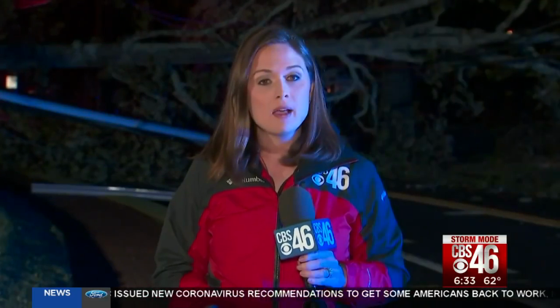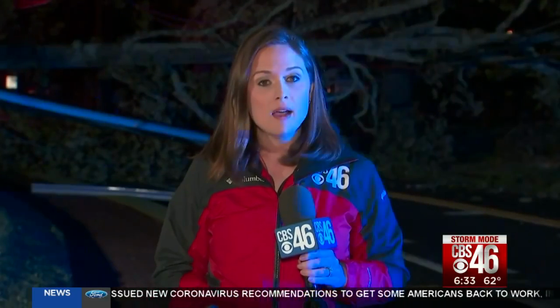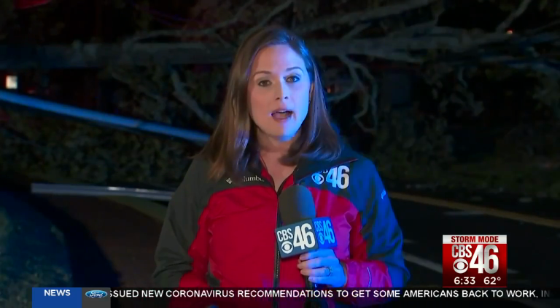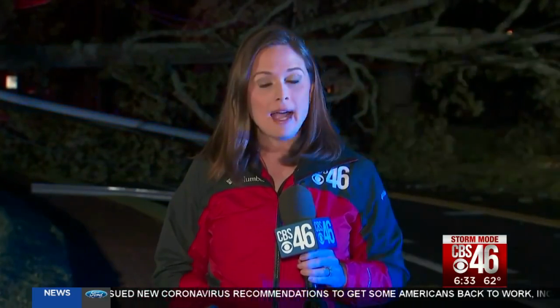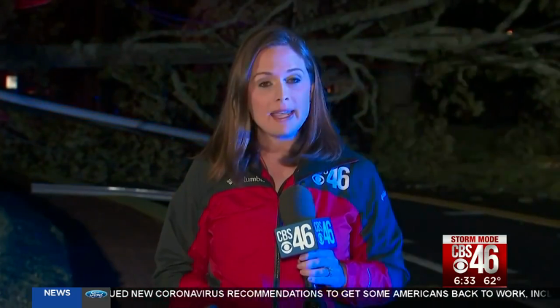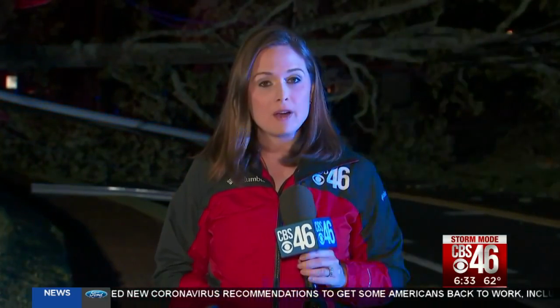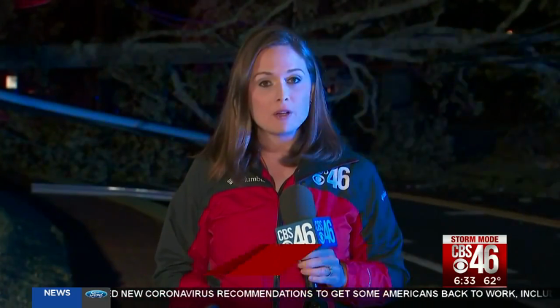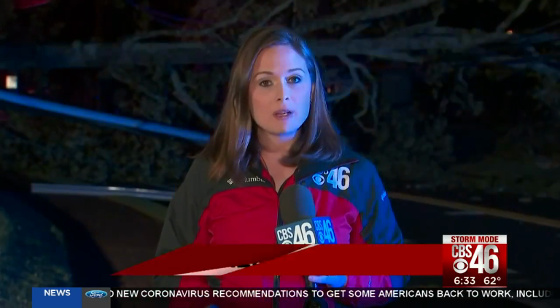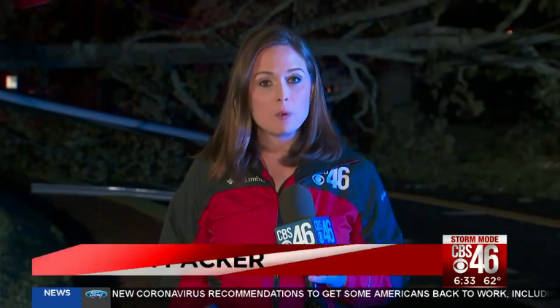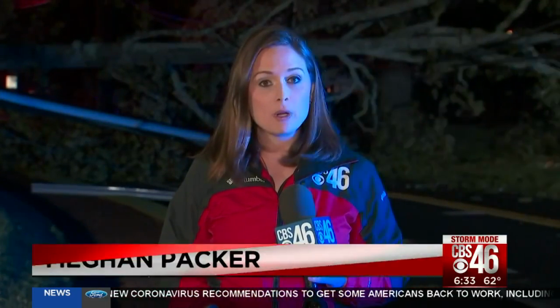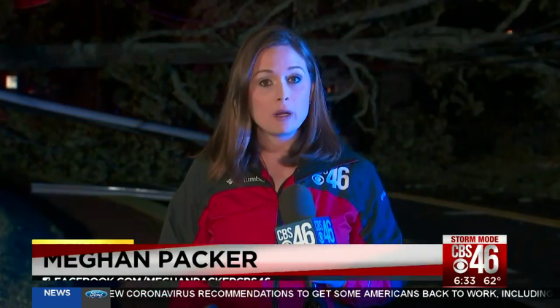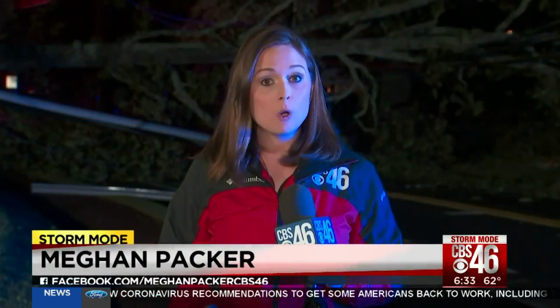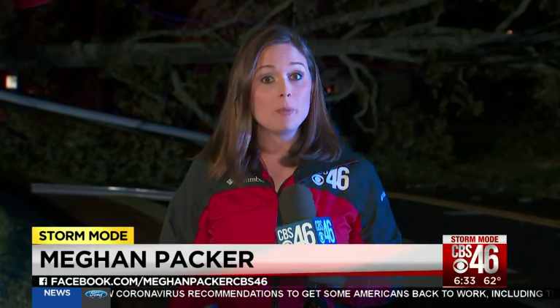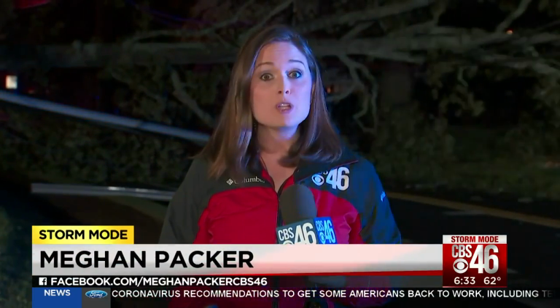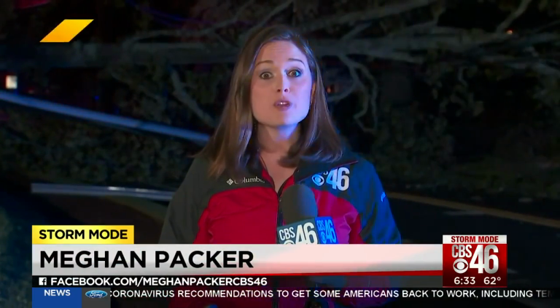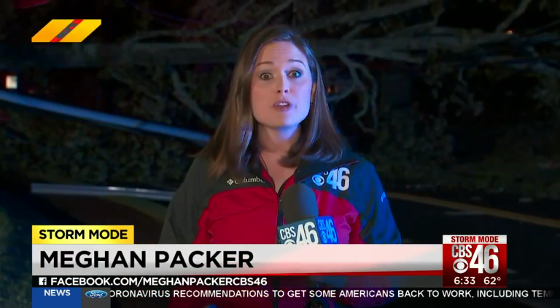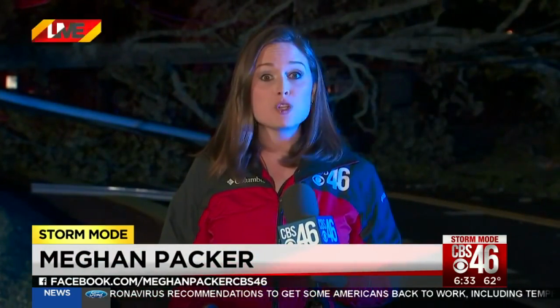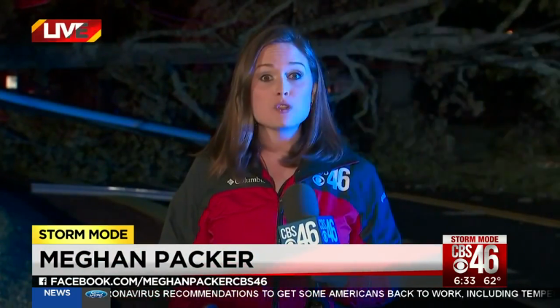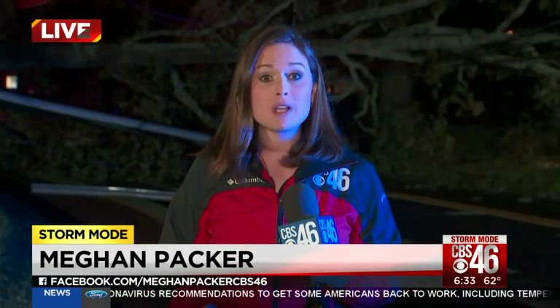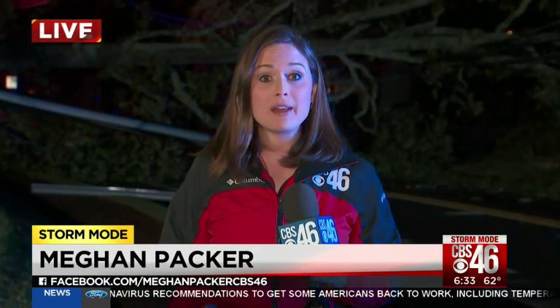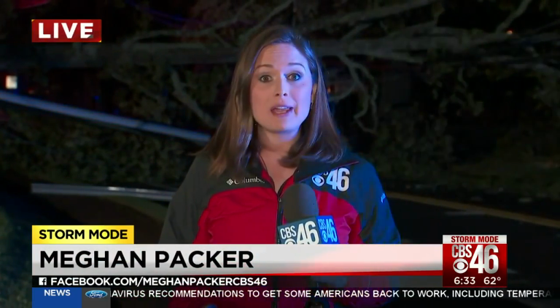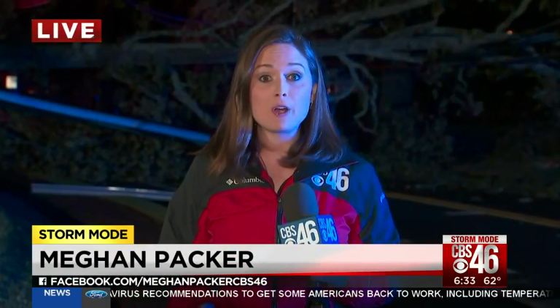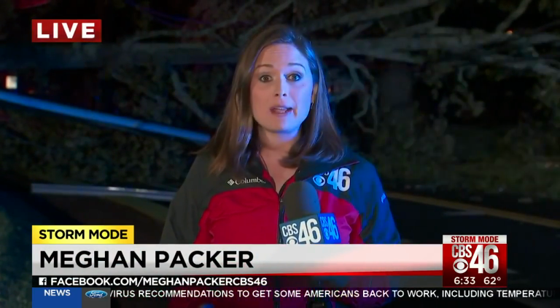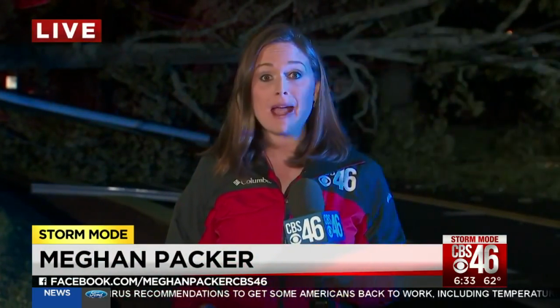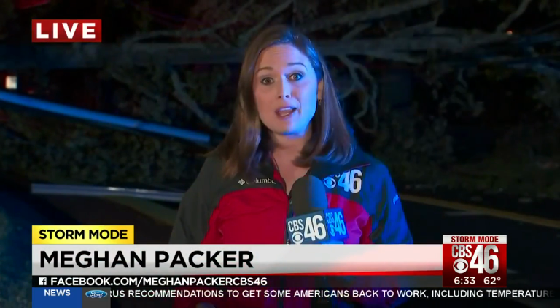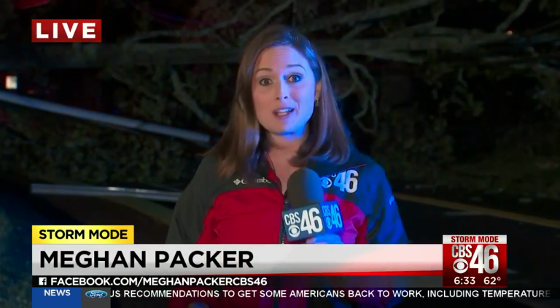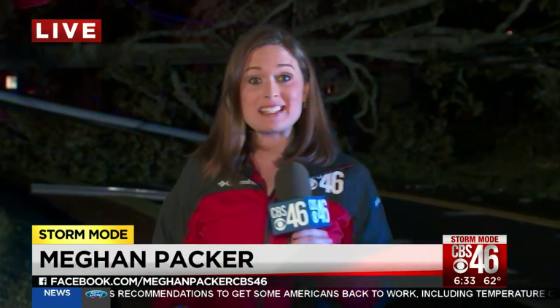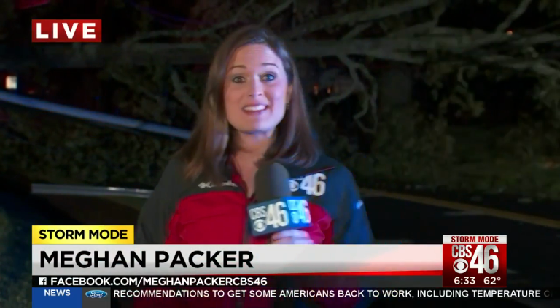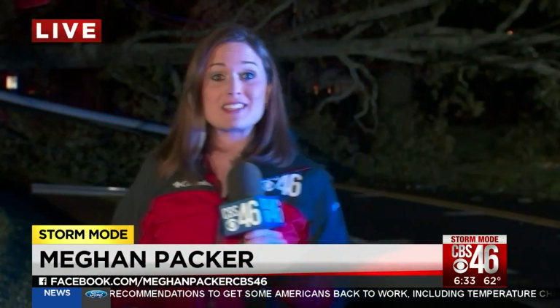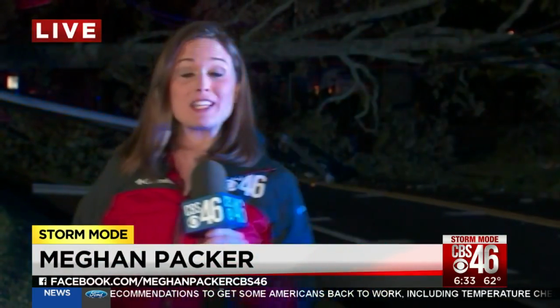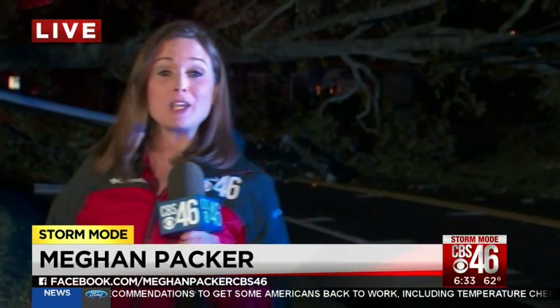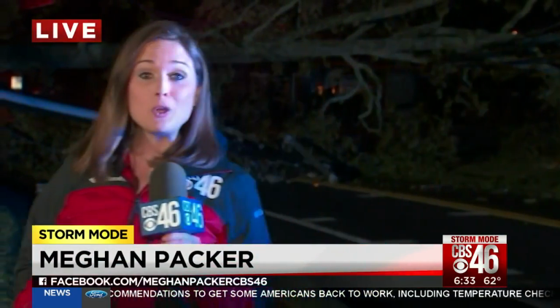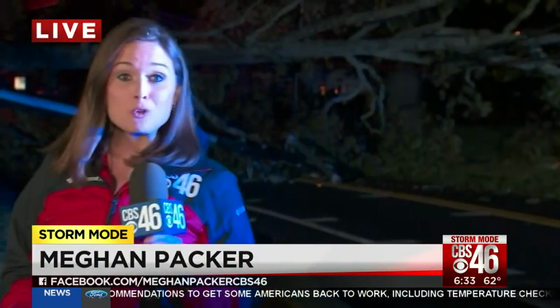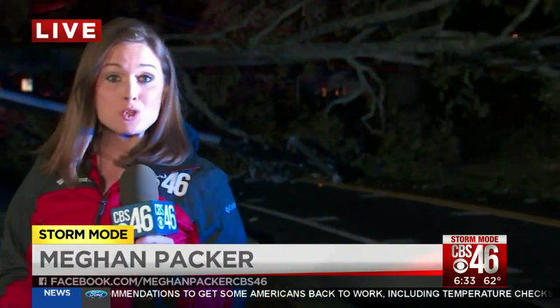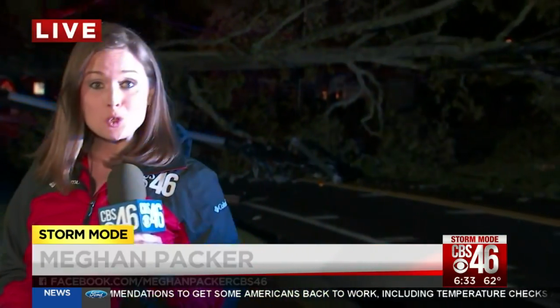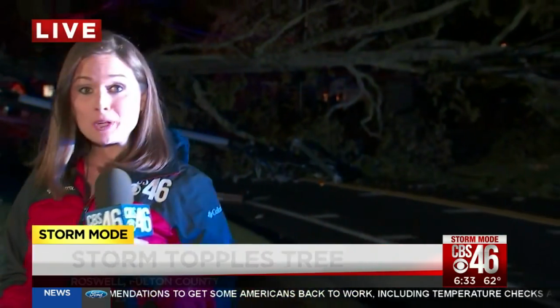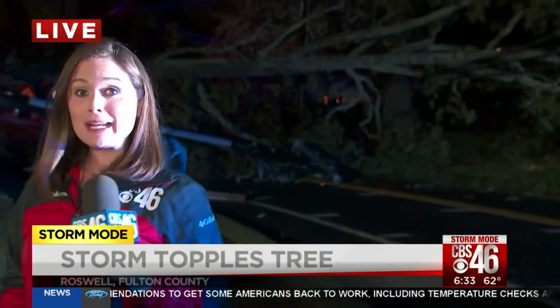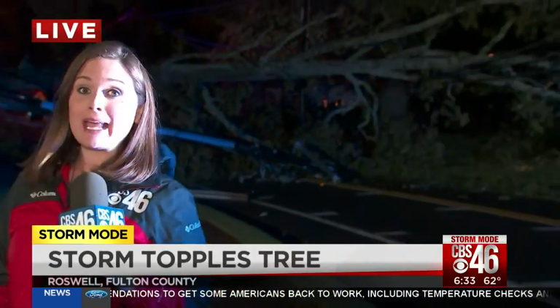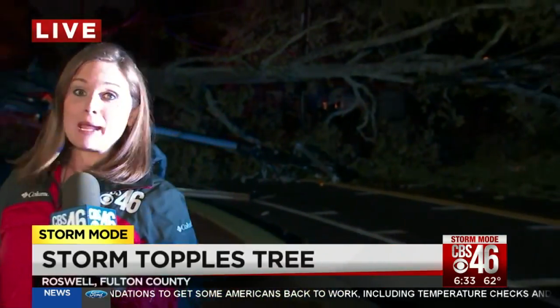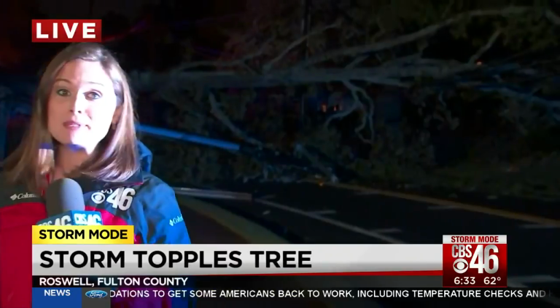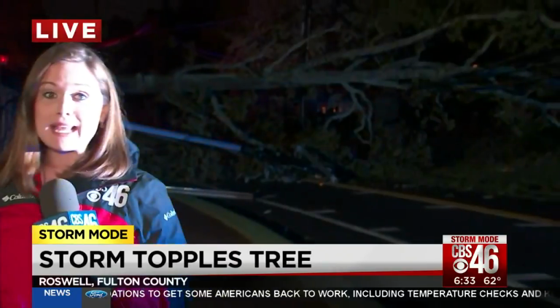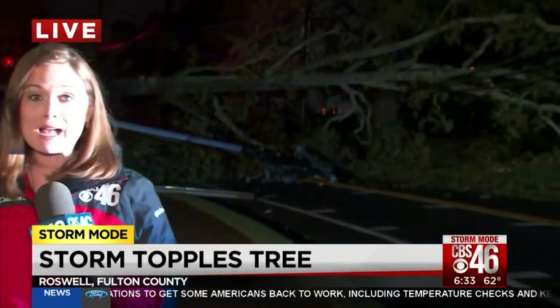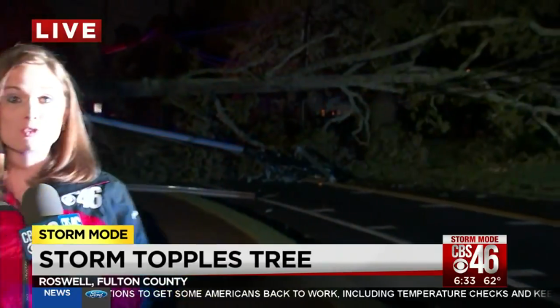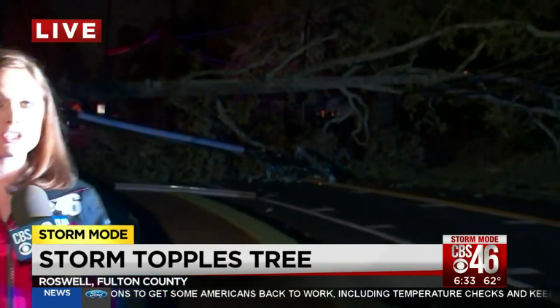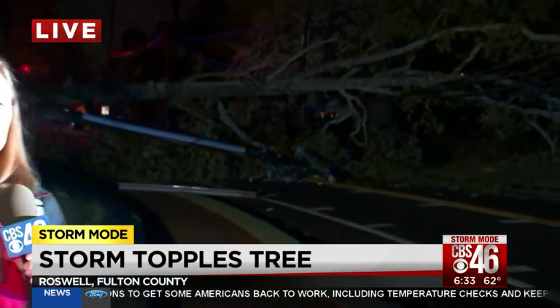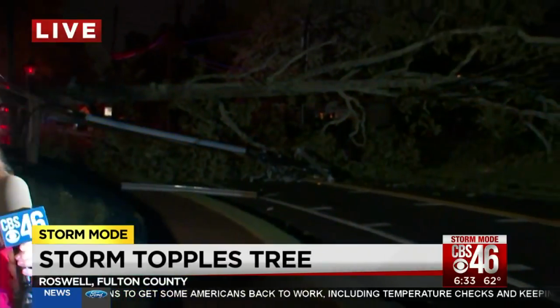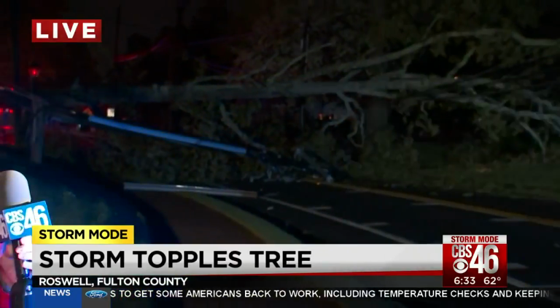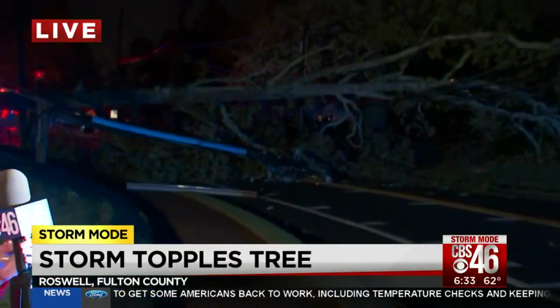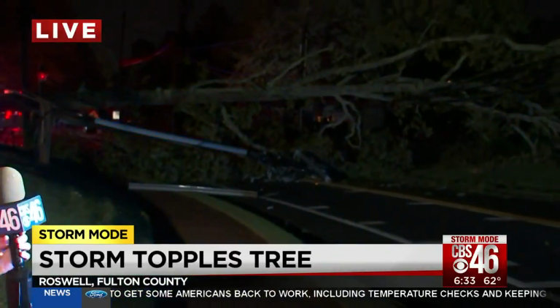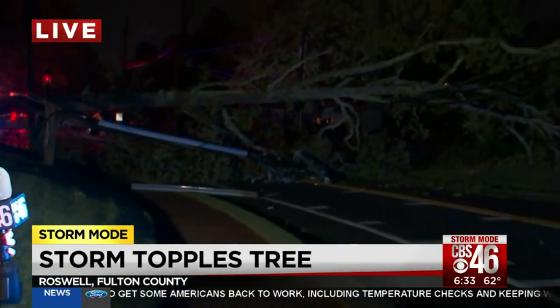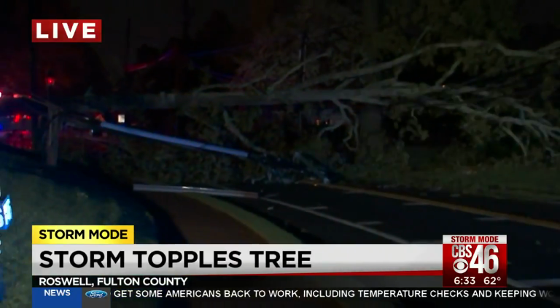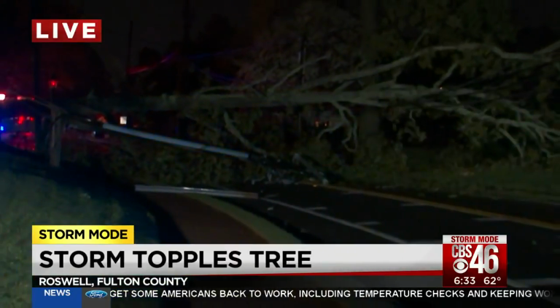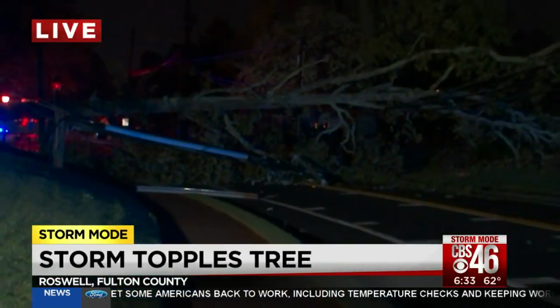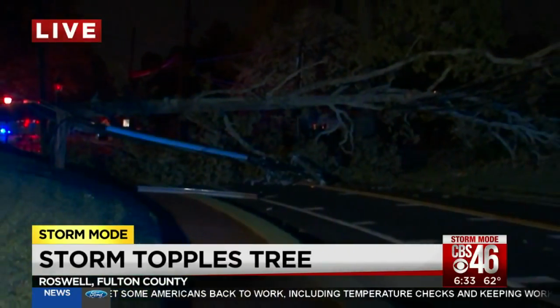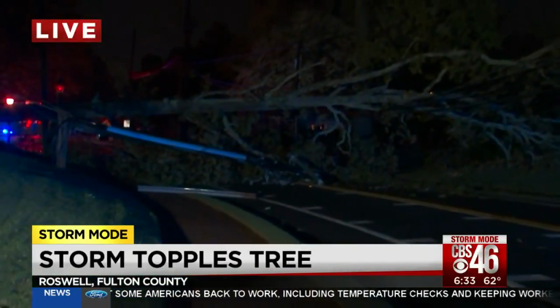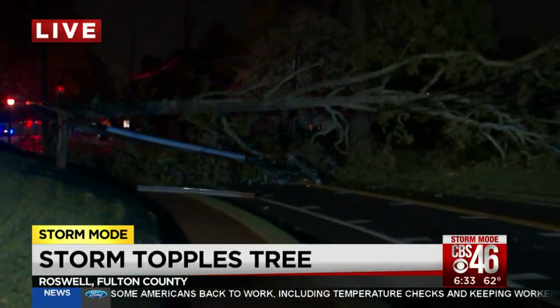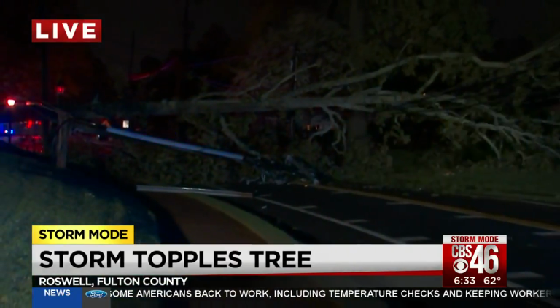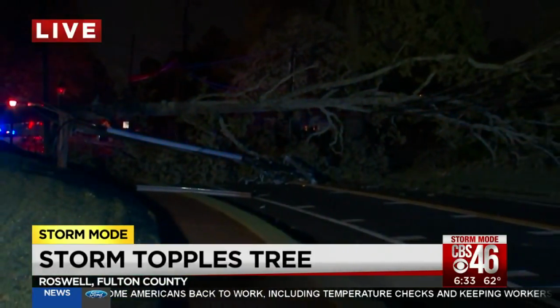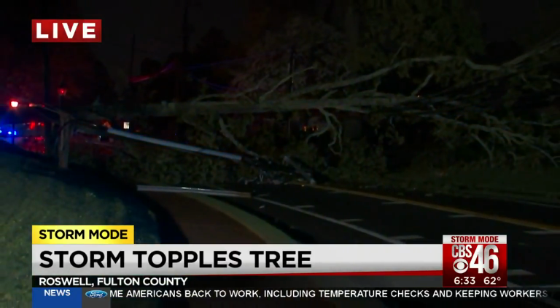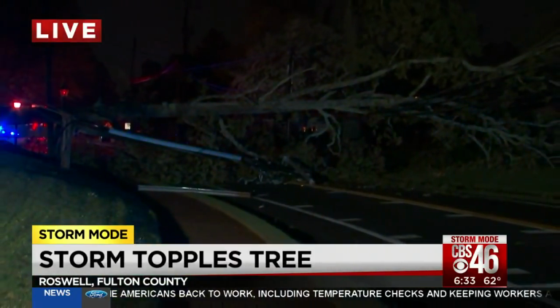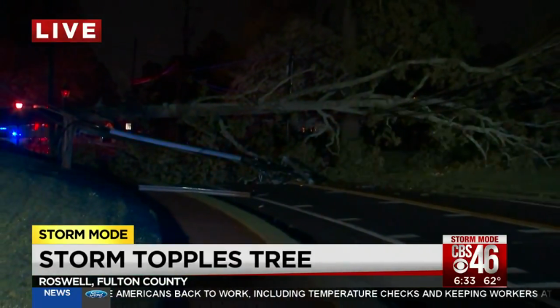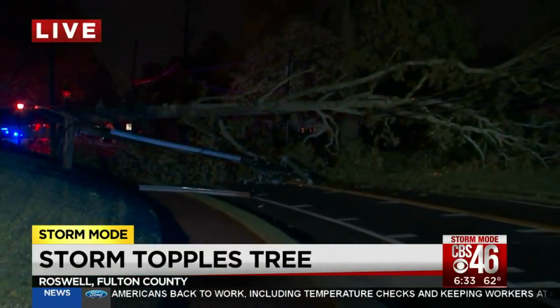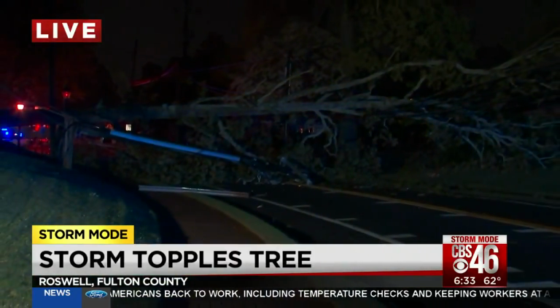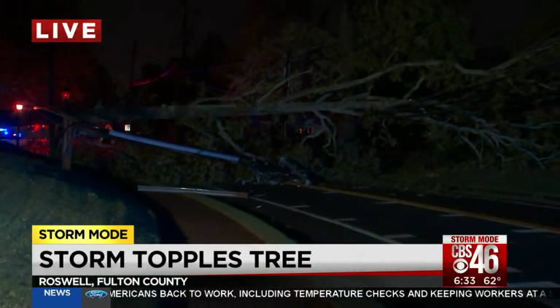Hi, Karen. Good morning. A whole bunch of issues out here. You can see this huge tree came down just after four o'clock across Magnolia Street.